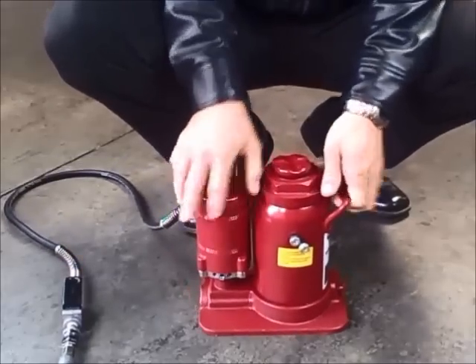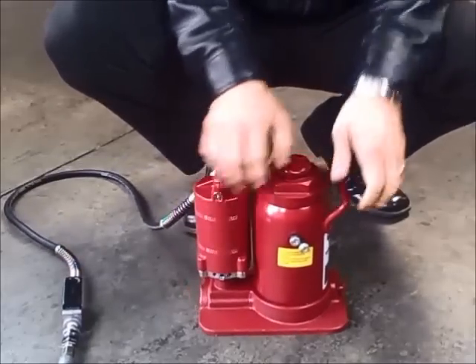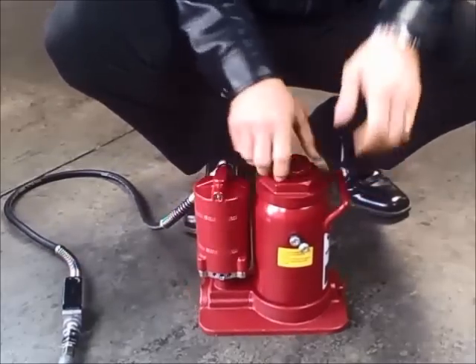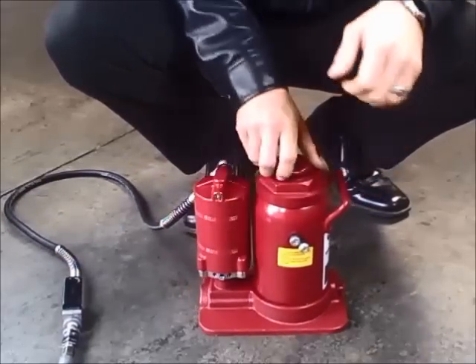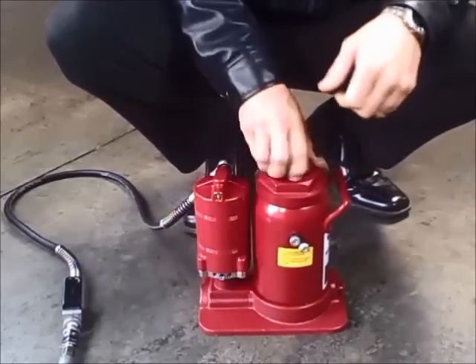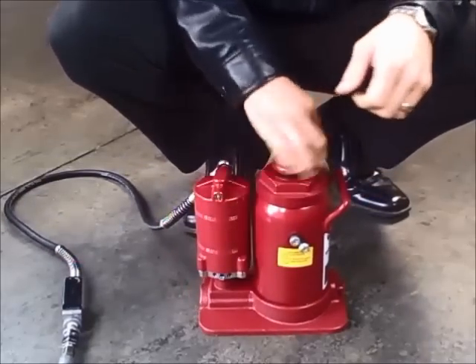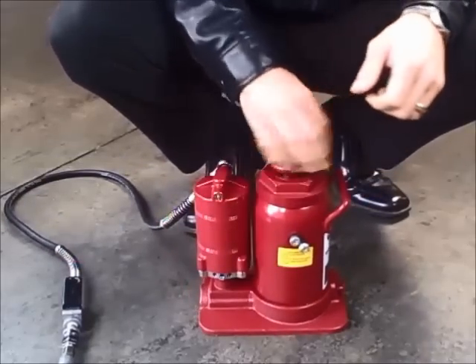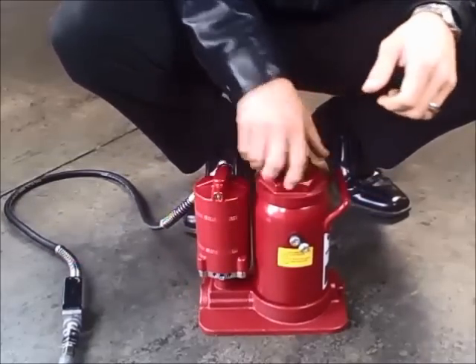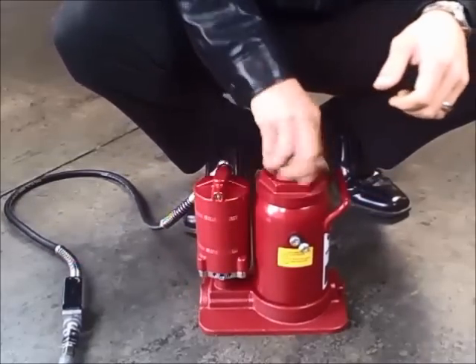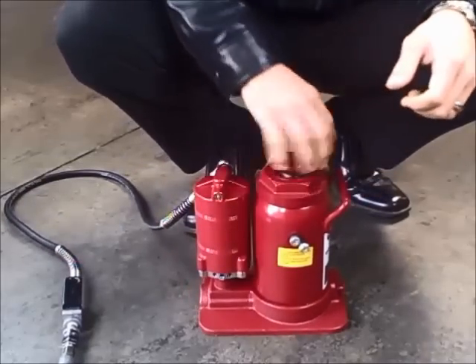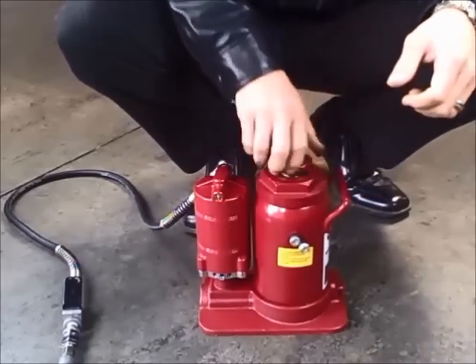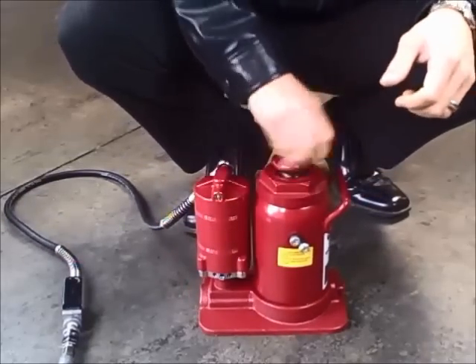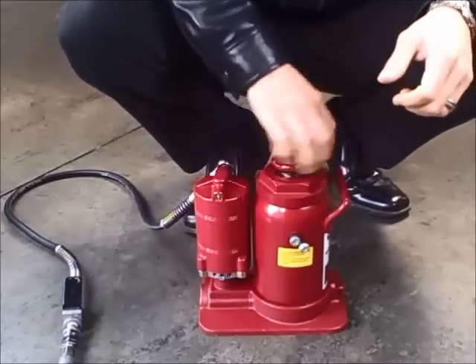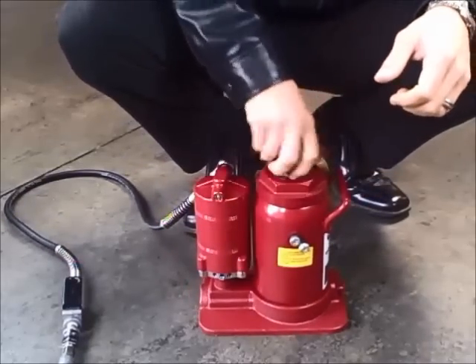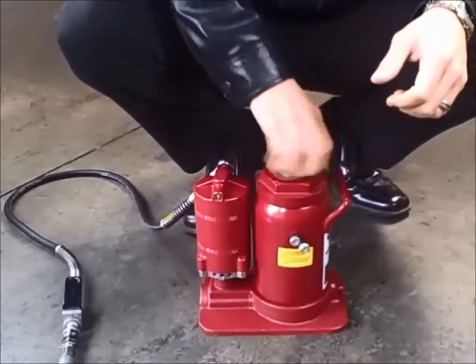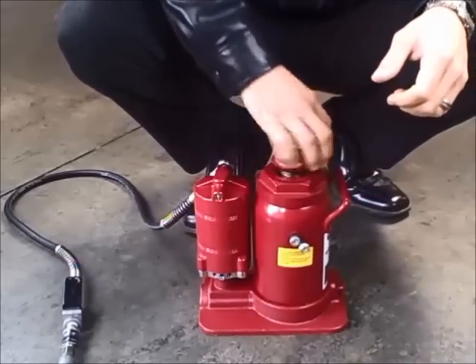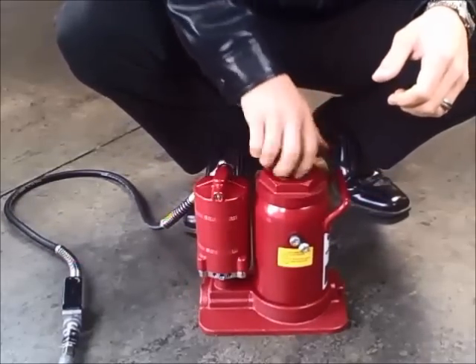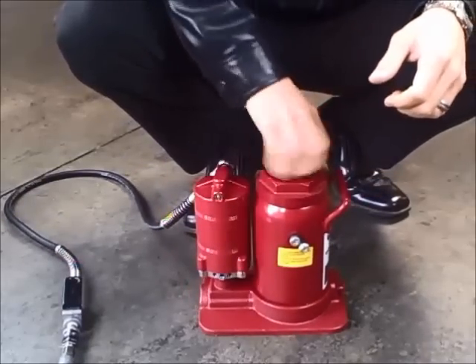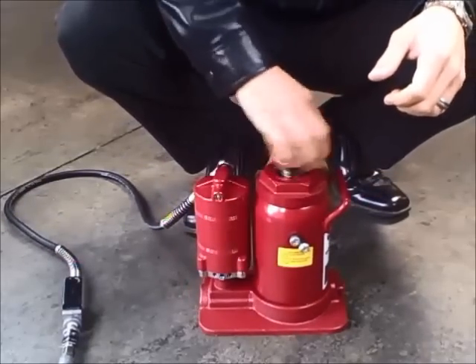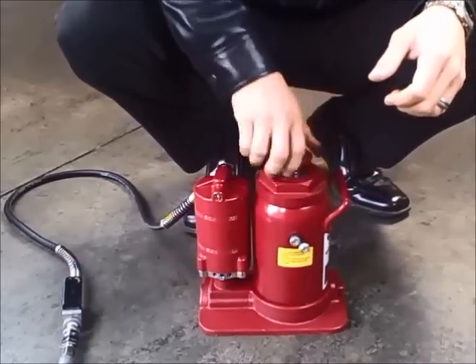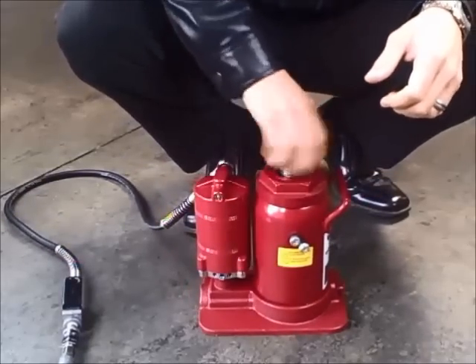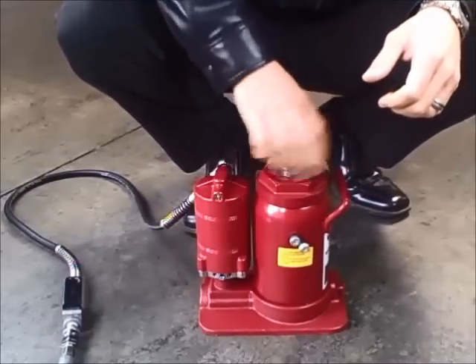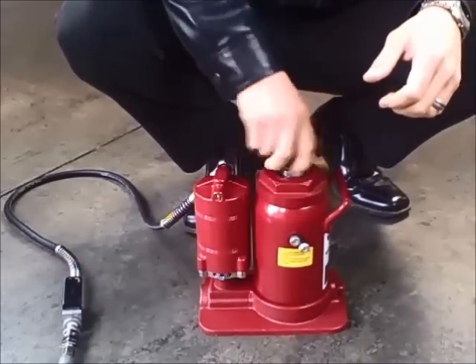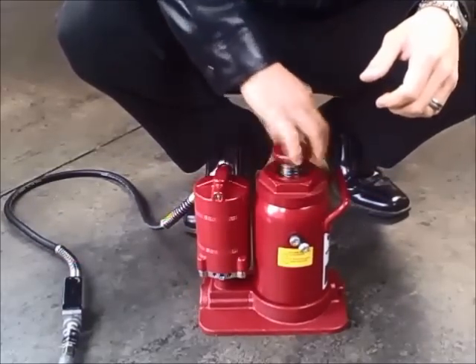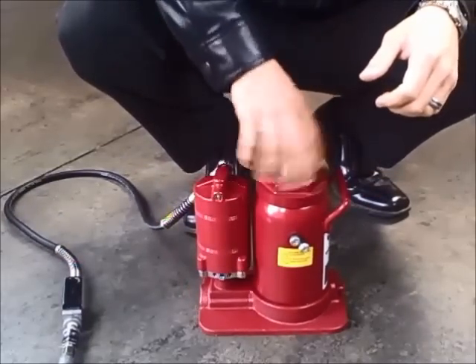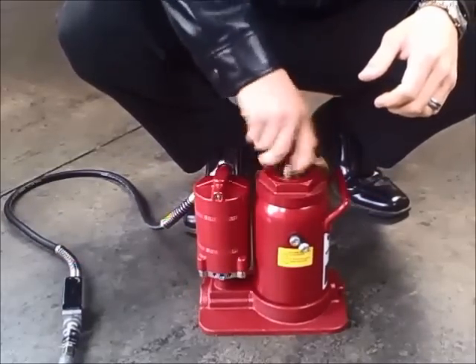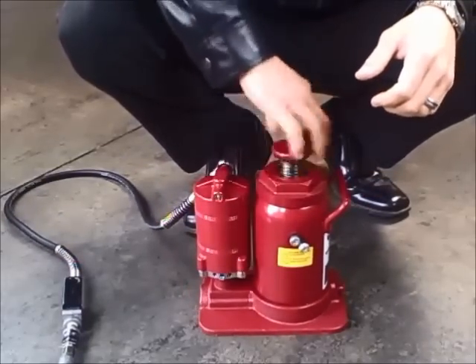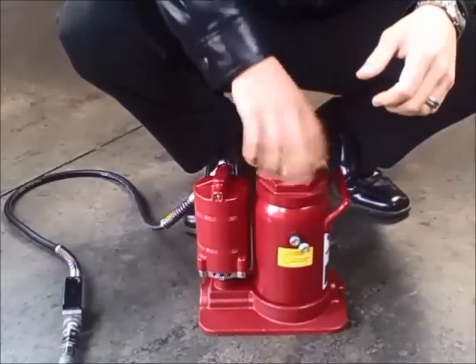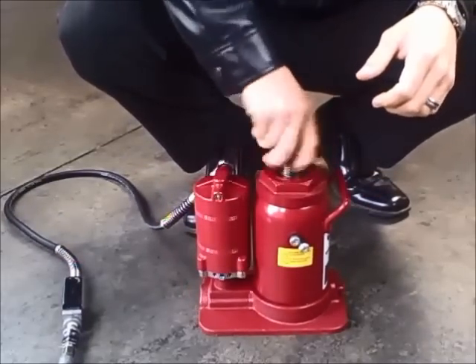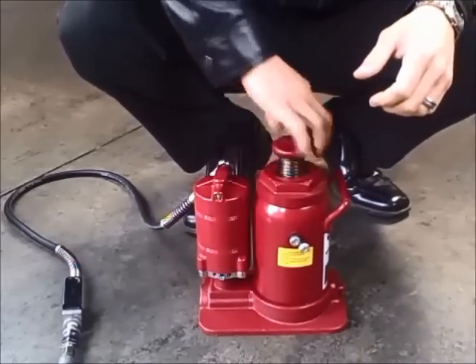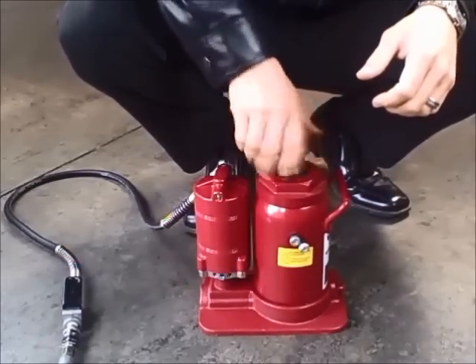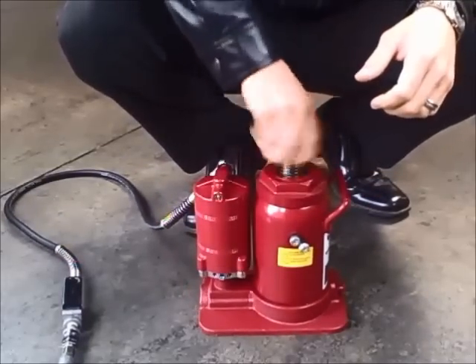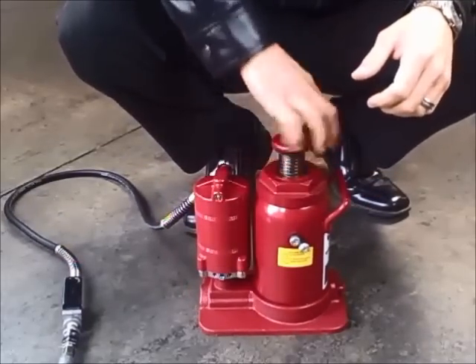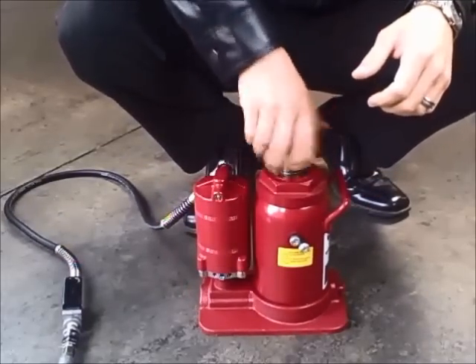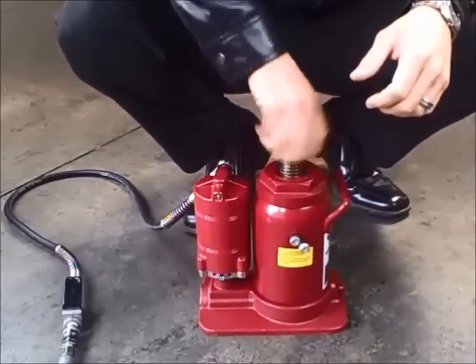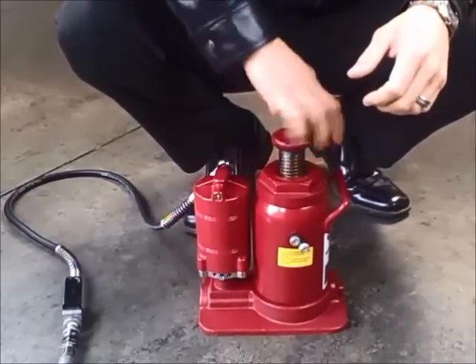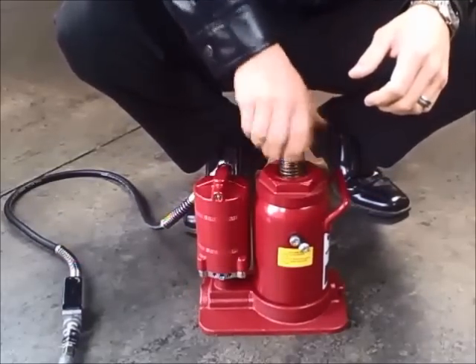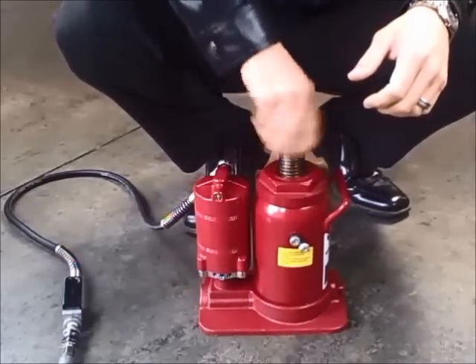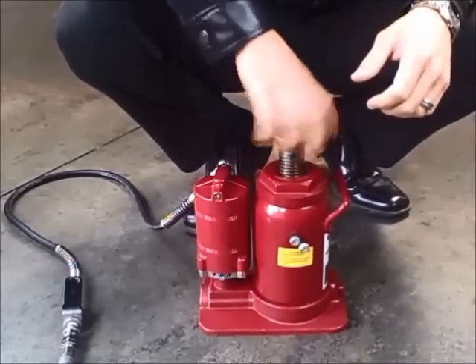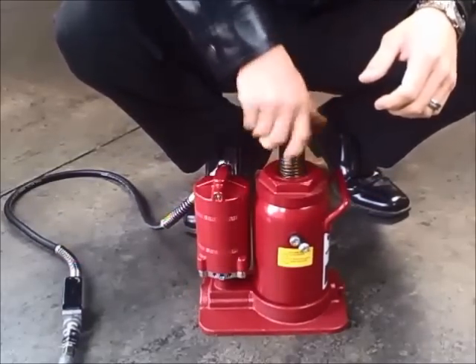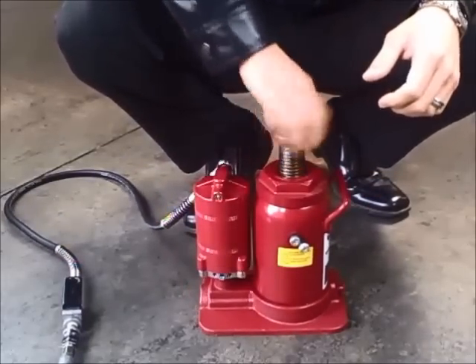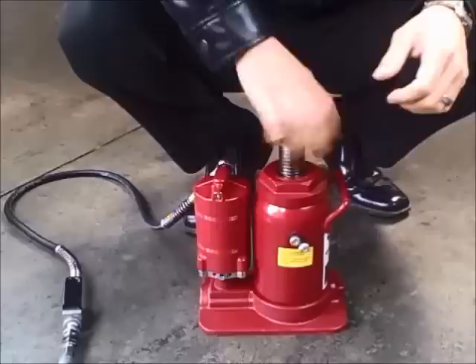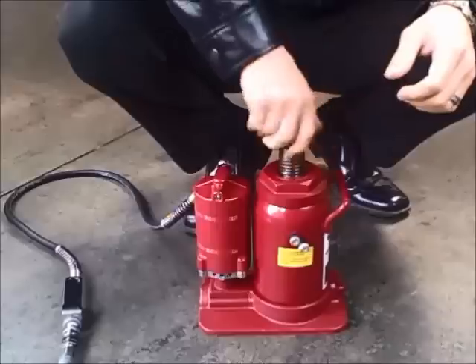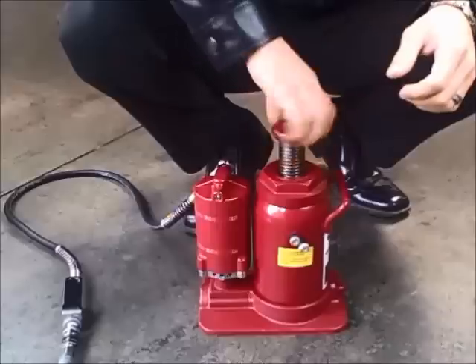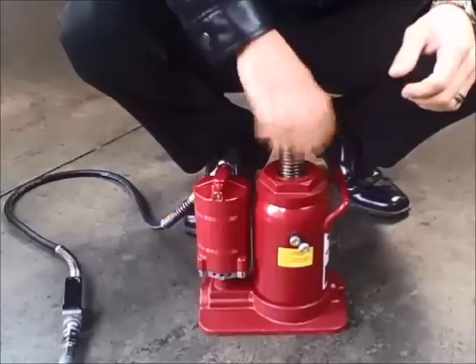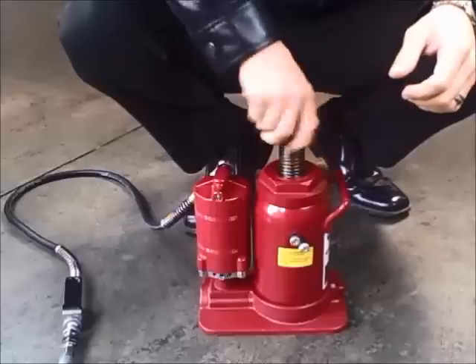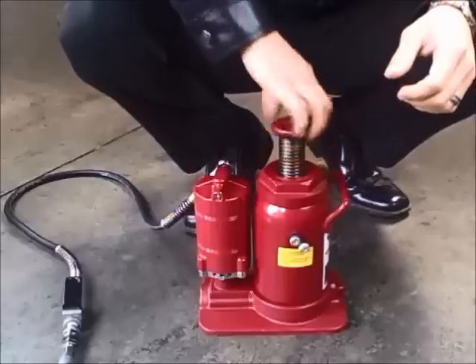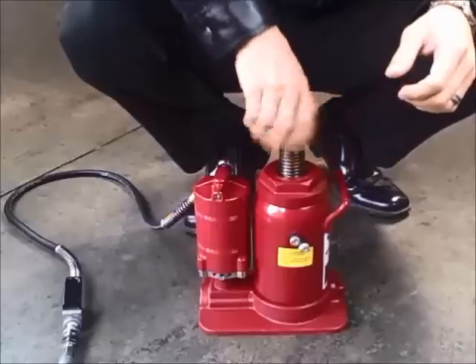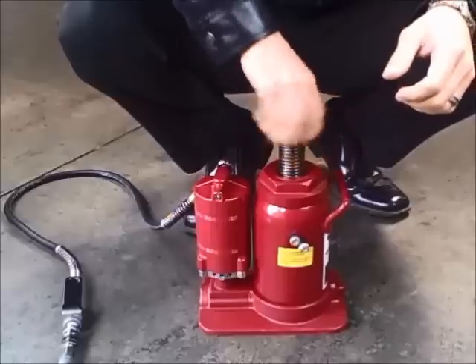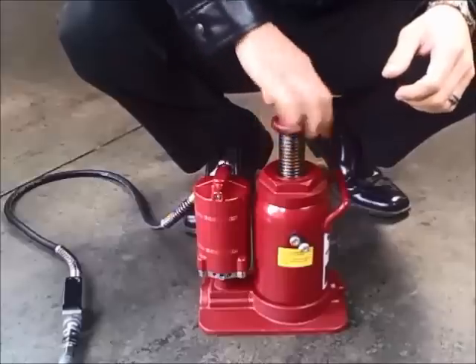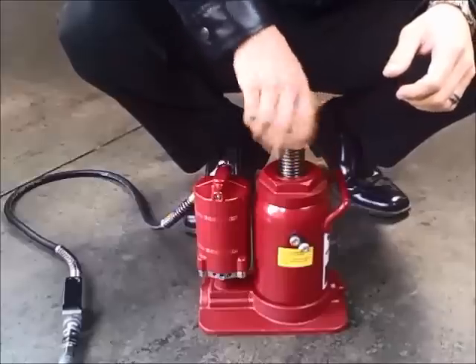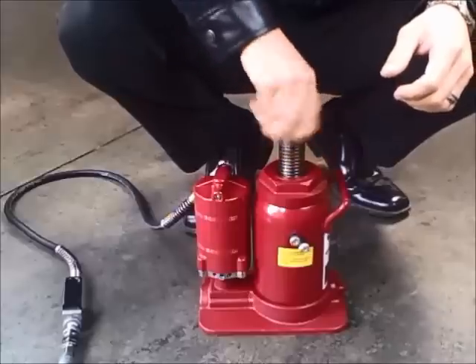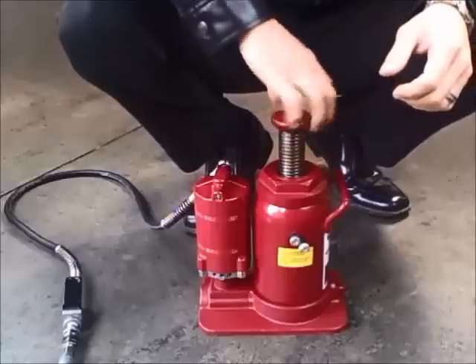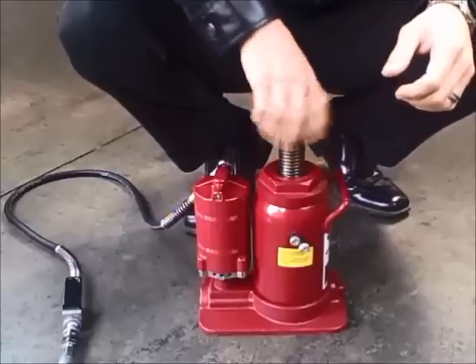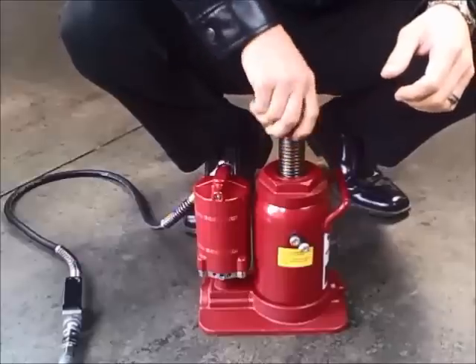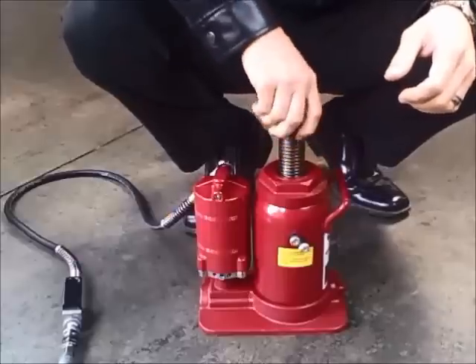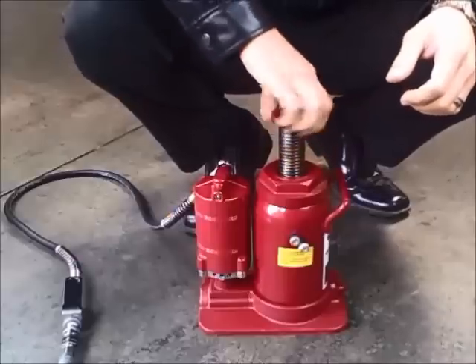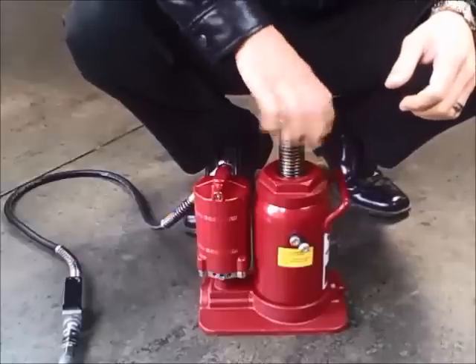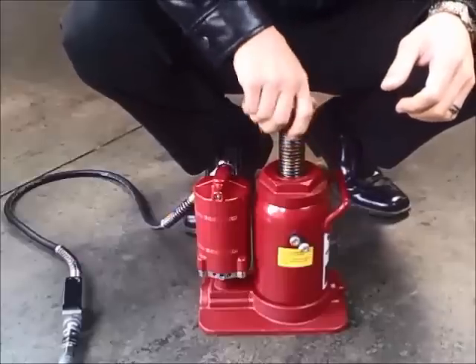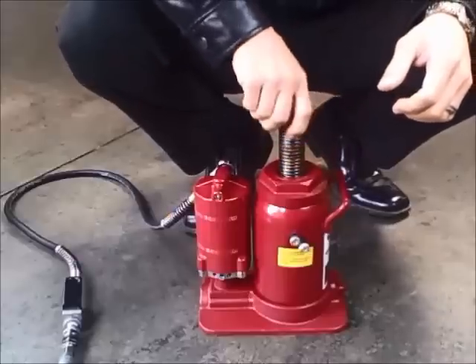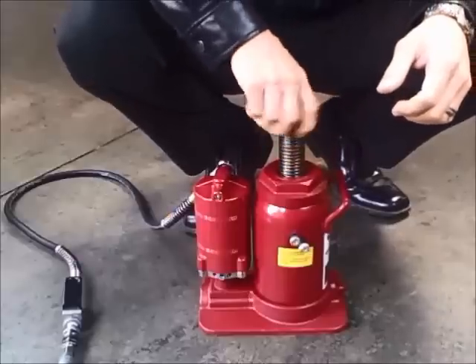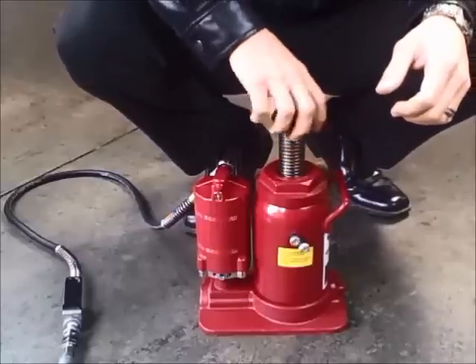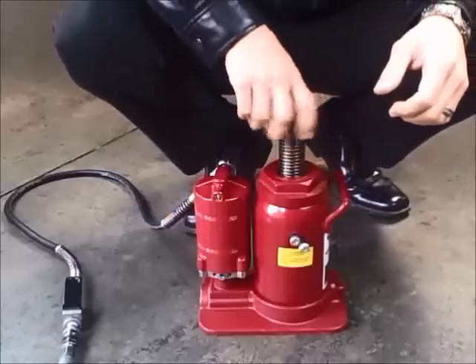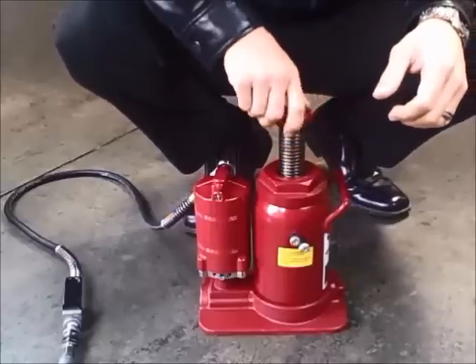Step three: manually unscrew the top of the bottle jack so the screw extension is all the way up.